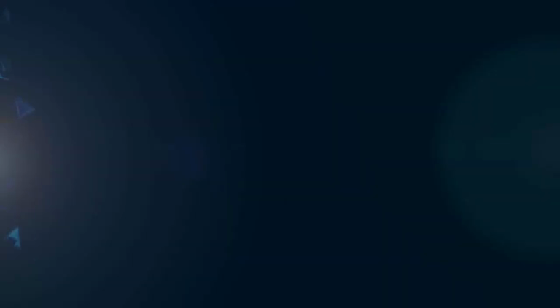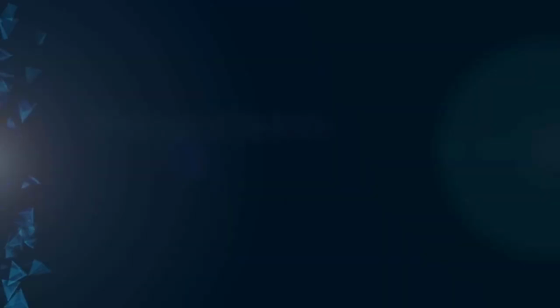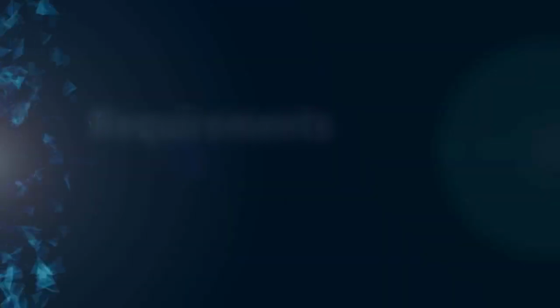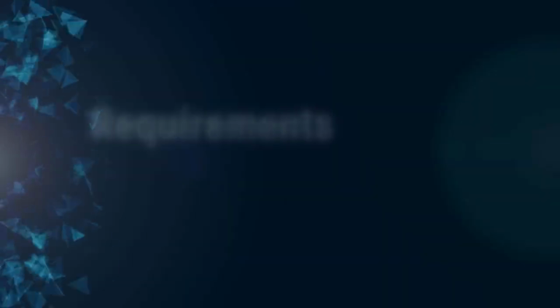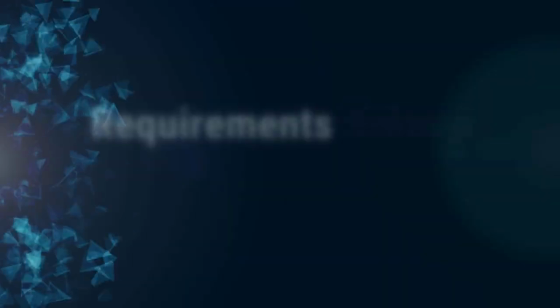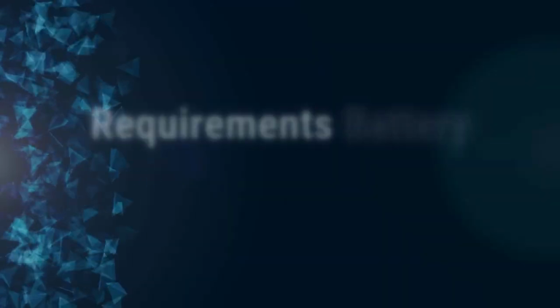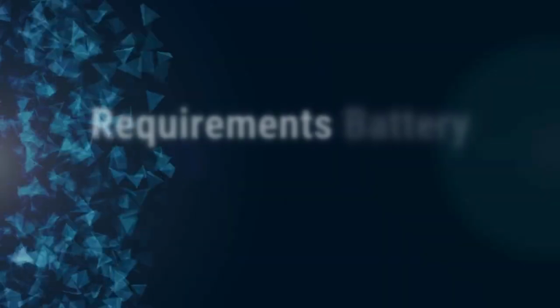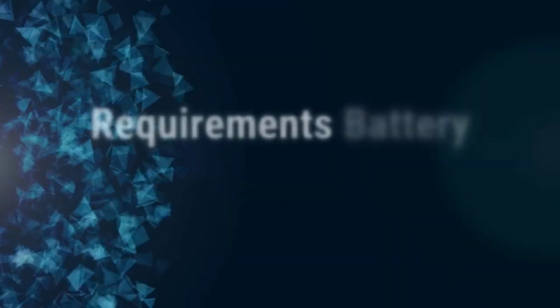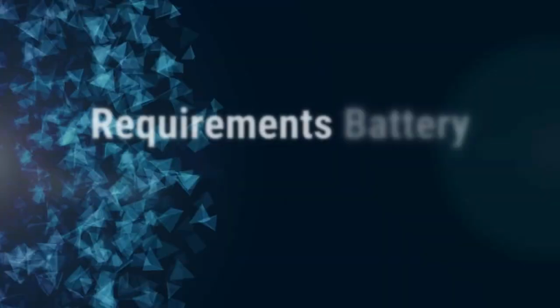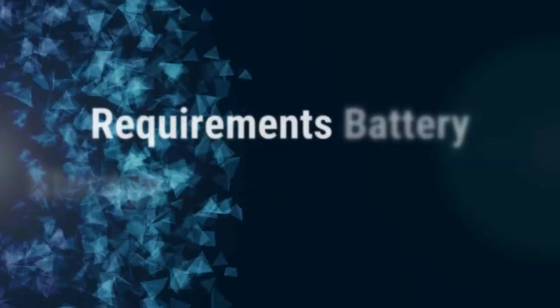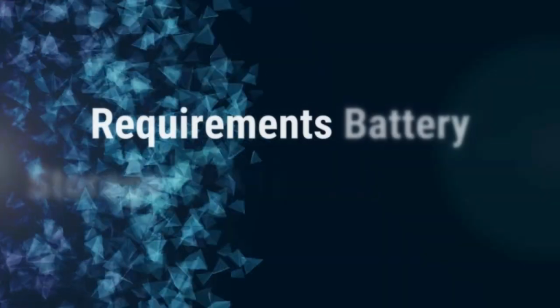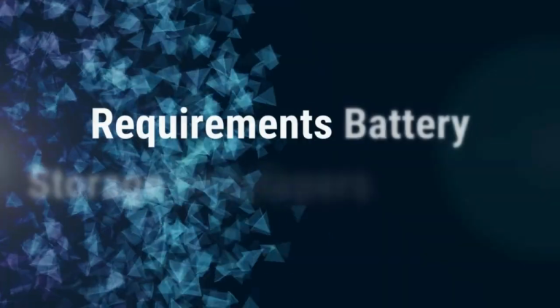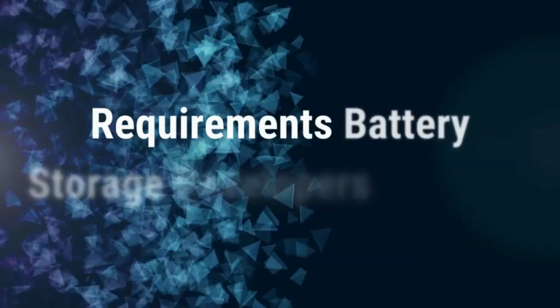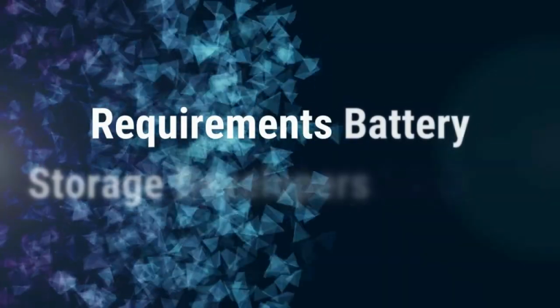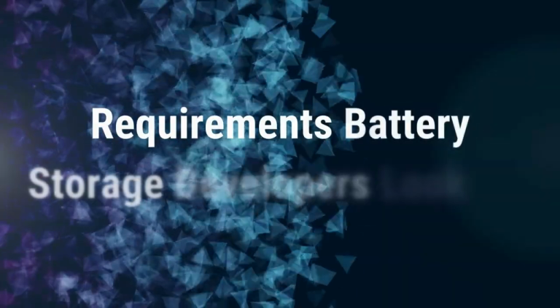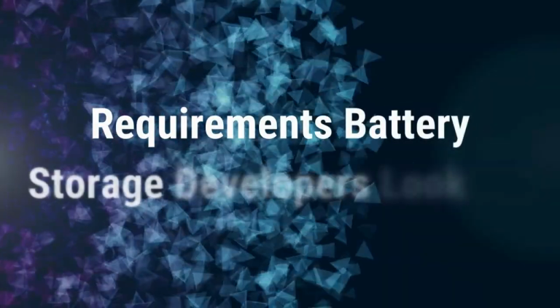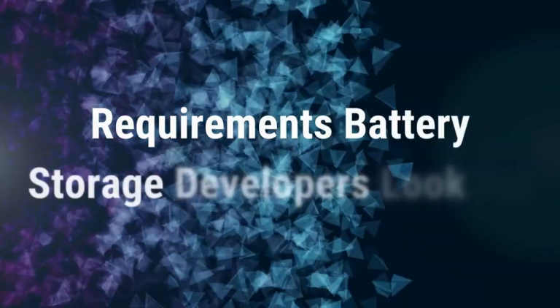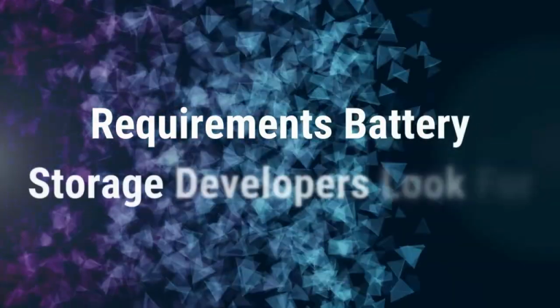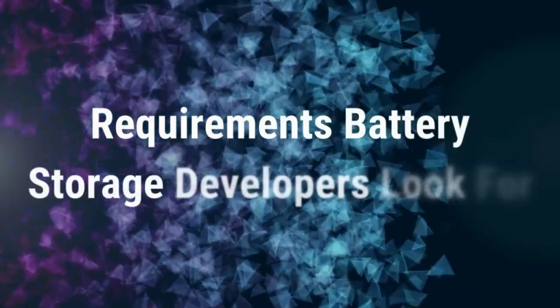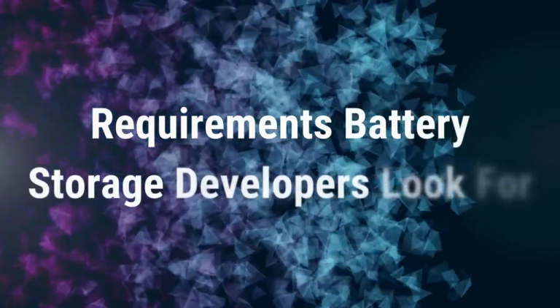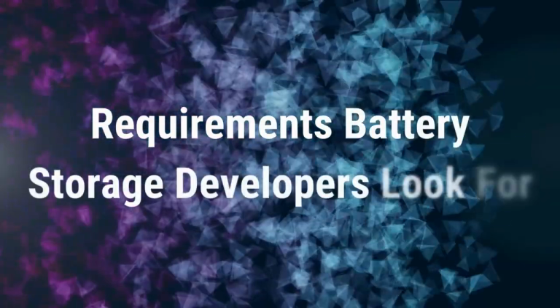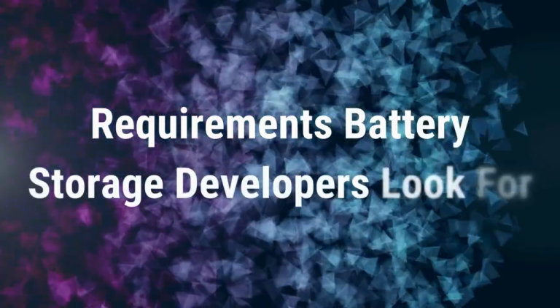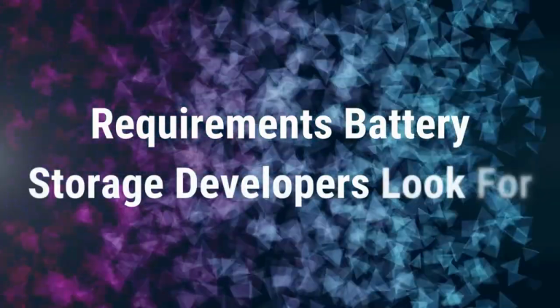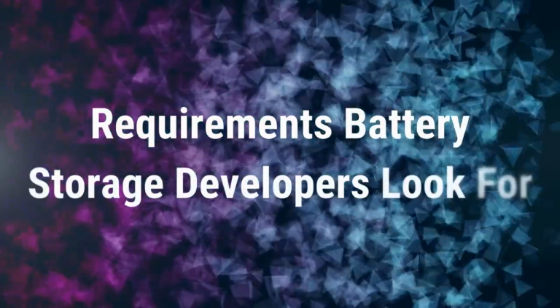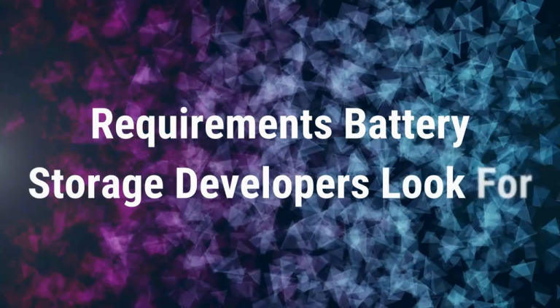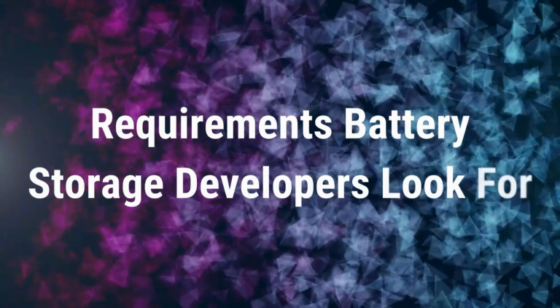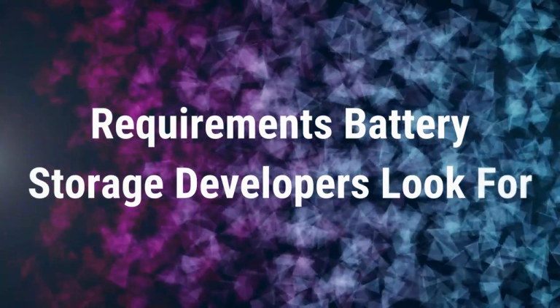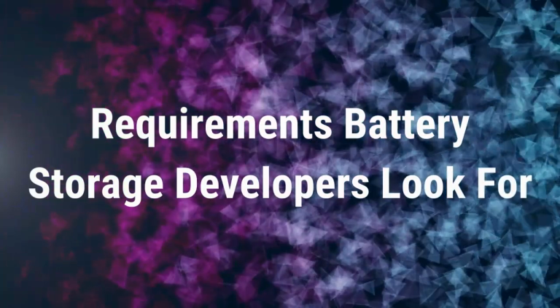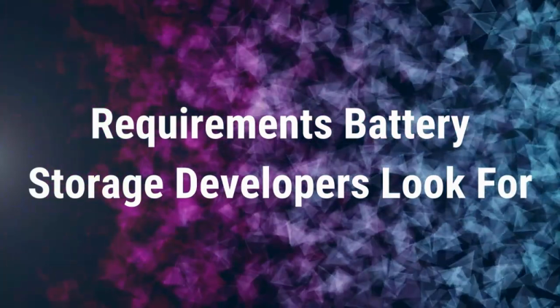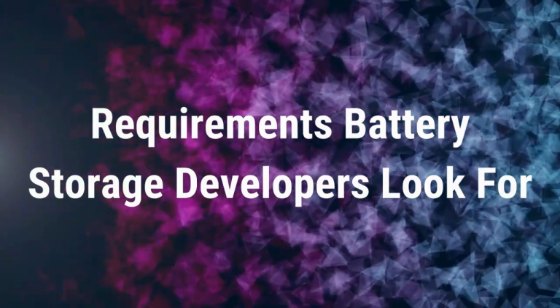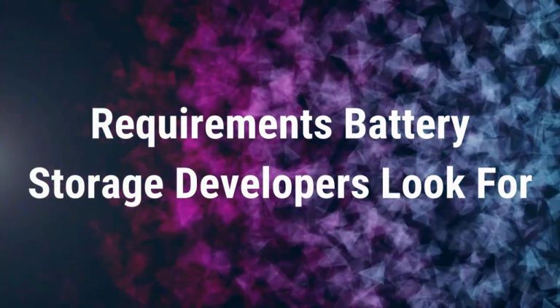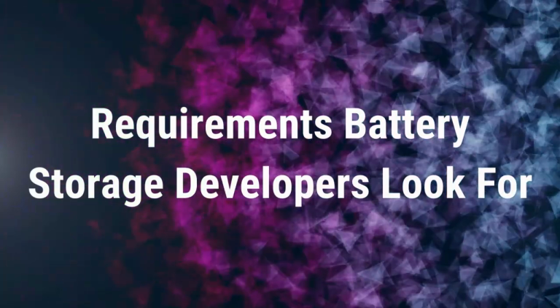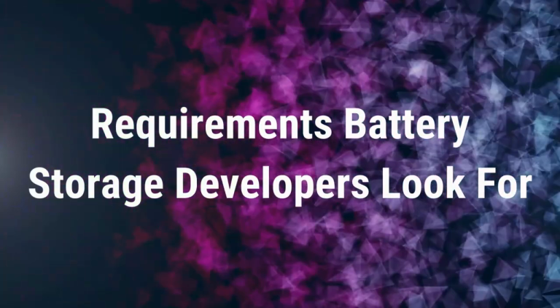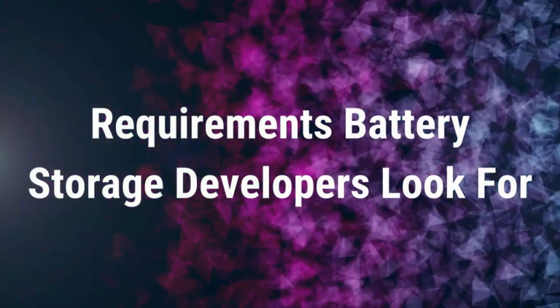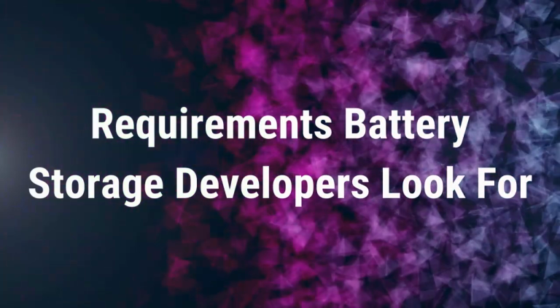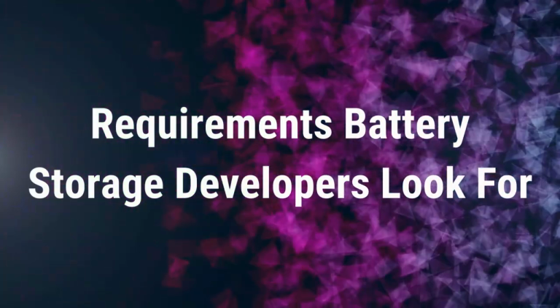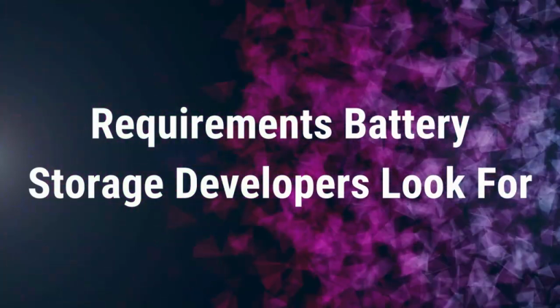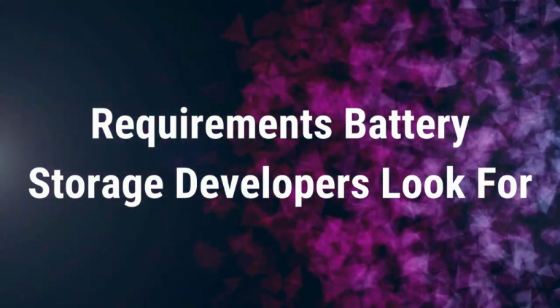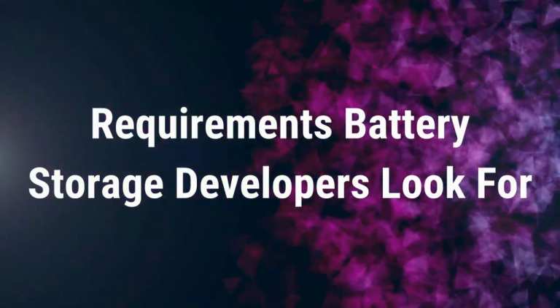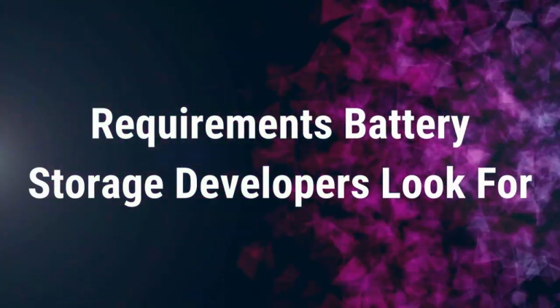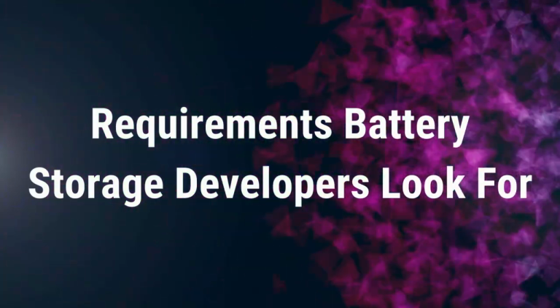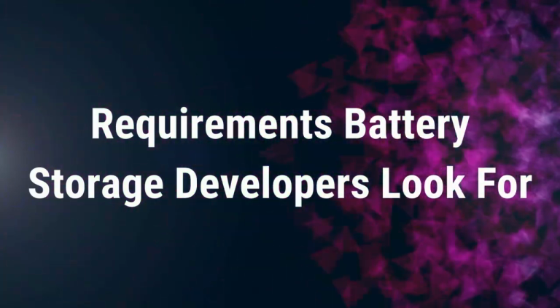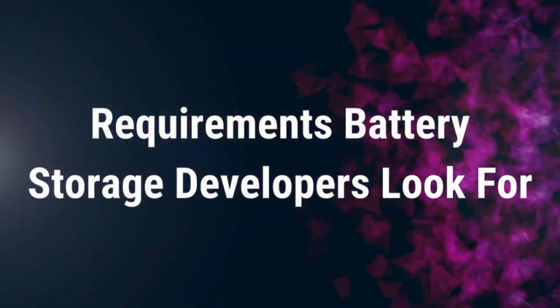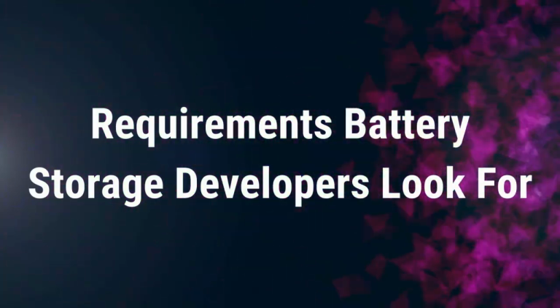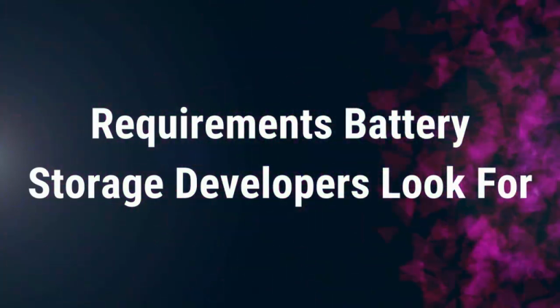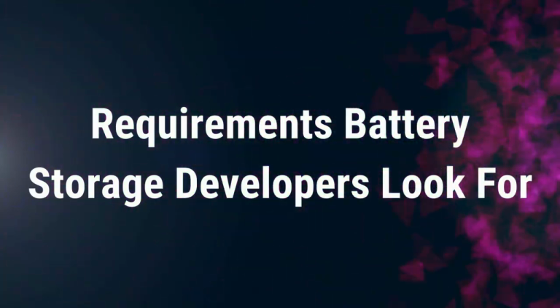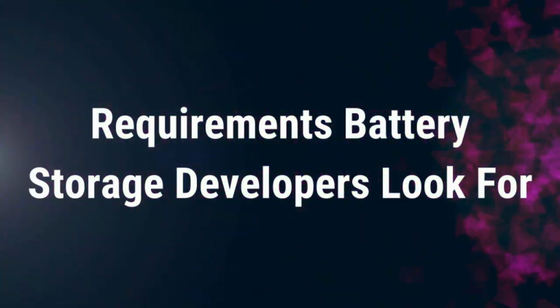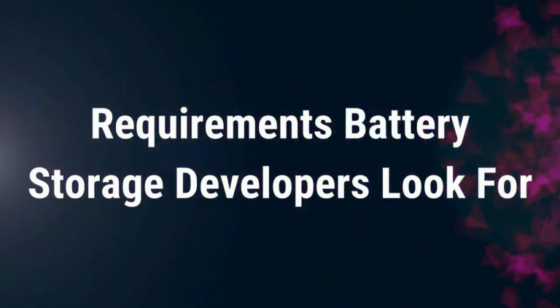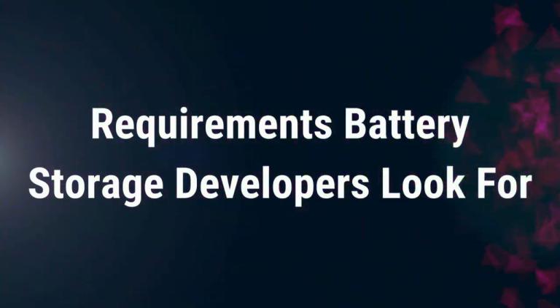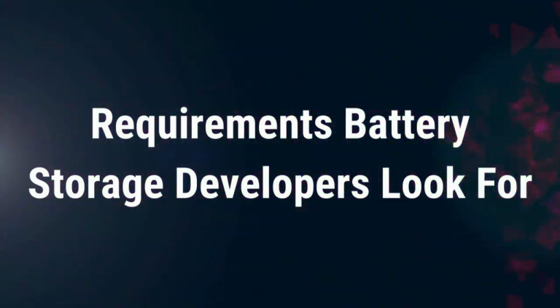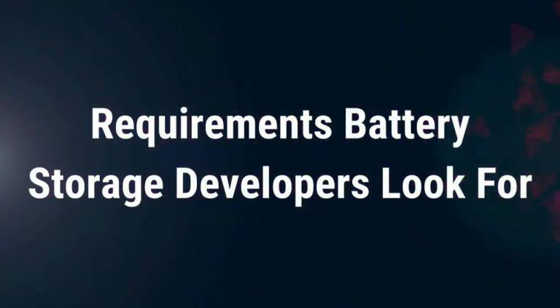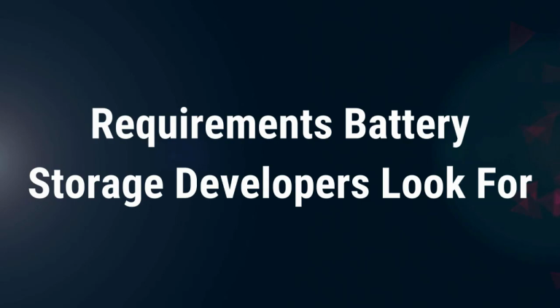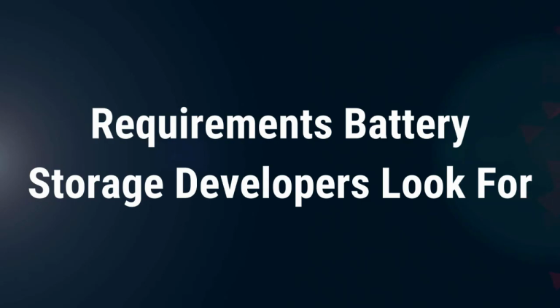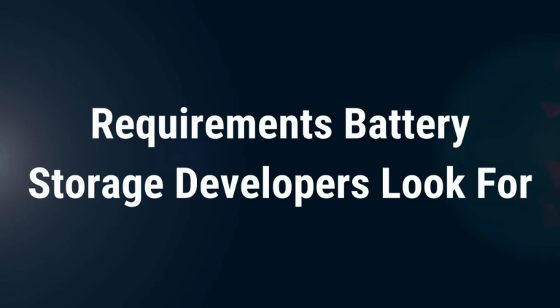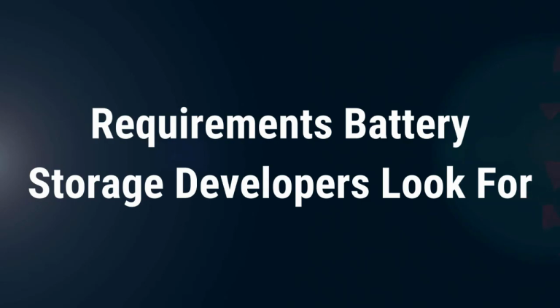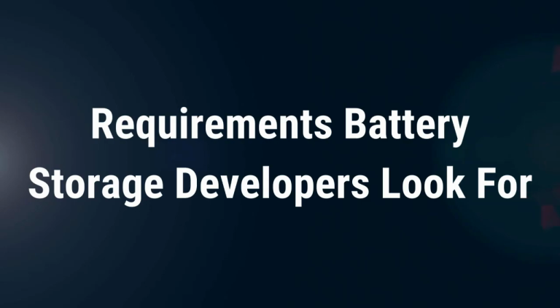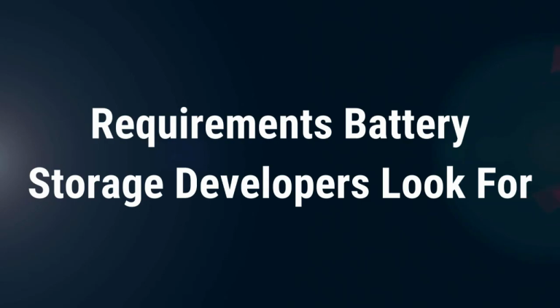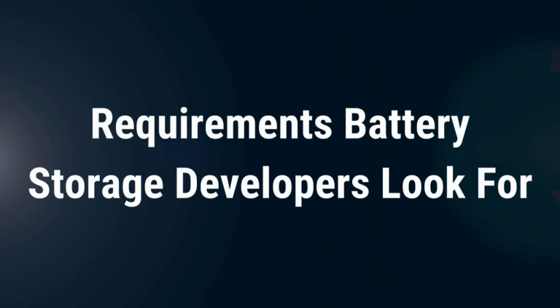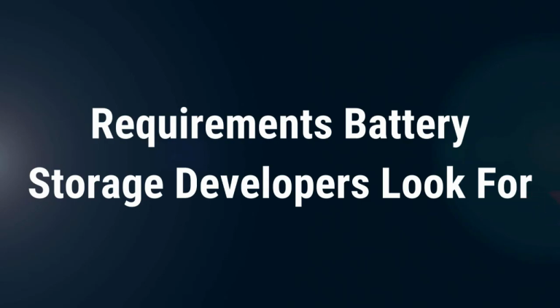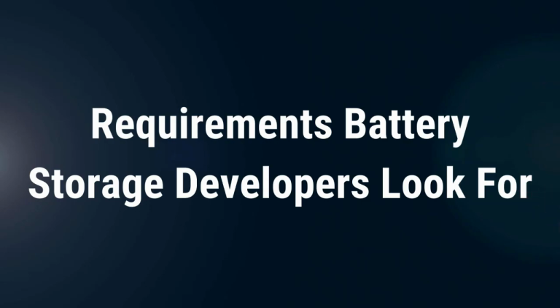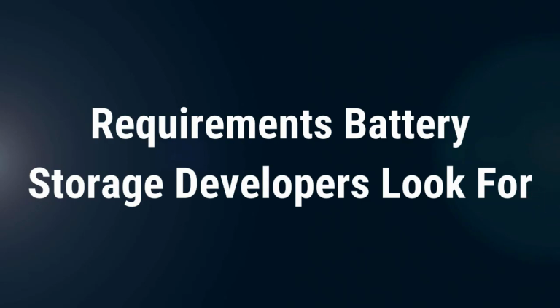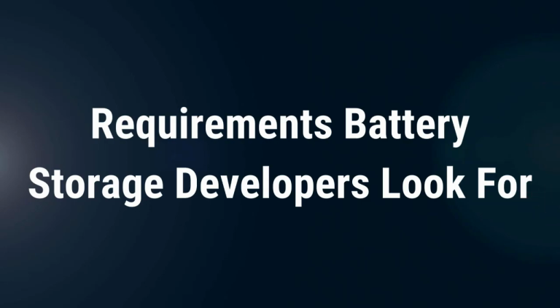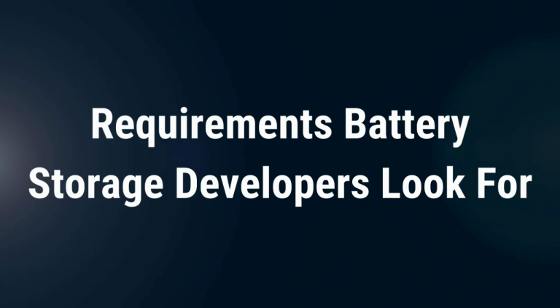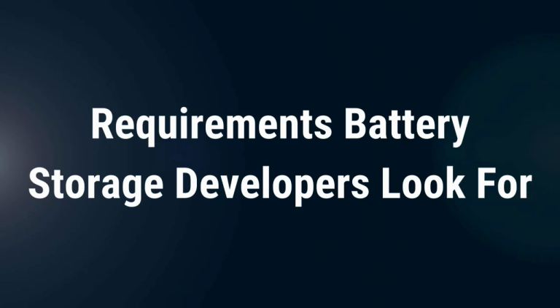First, let's talk about the requirements that many battery storage developers look for when assessing a property for a potential development site.